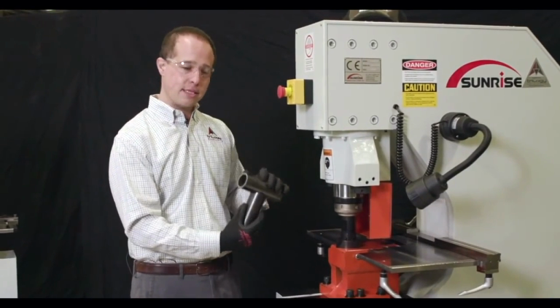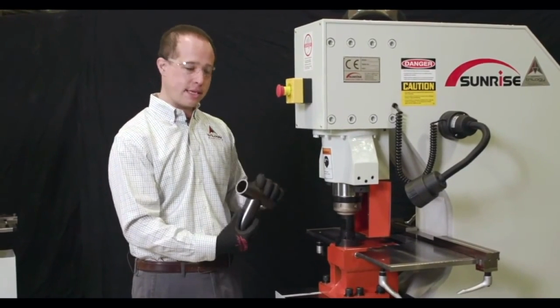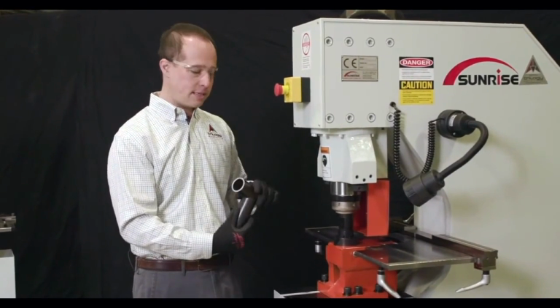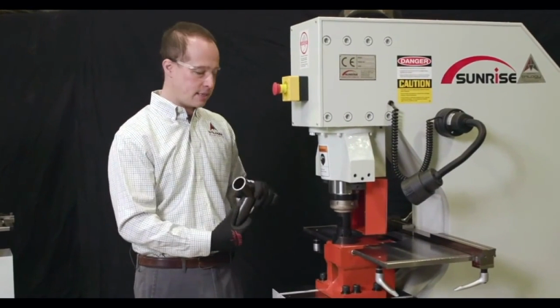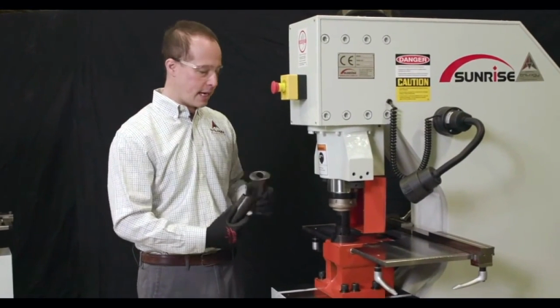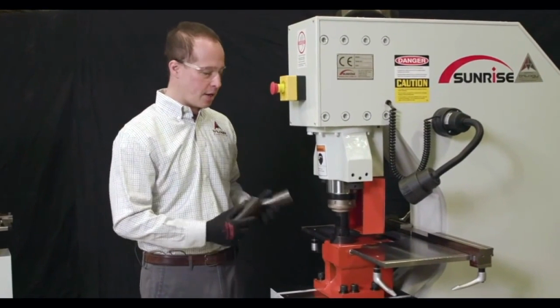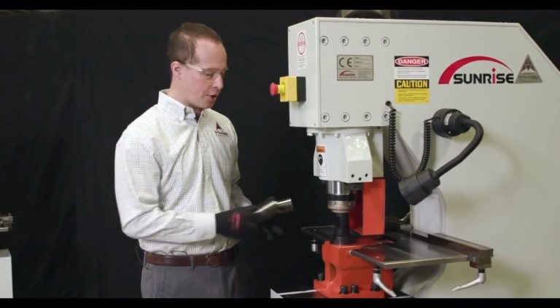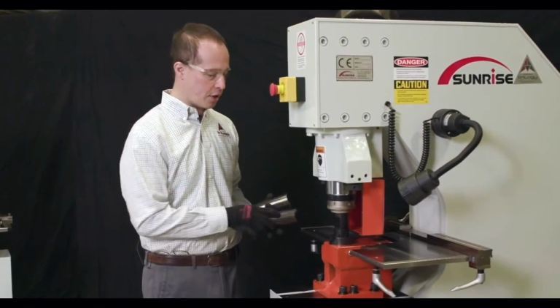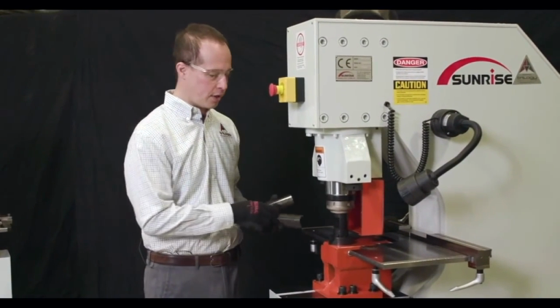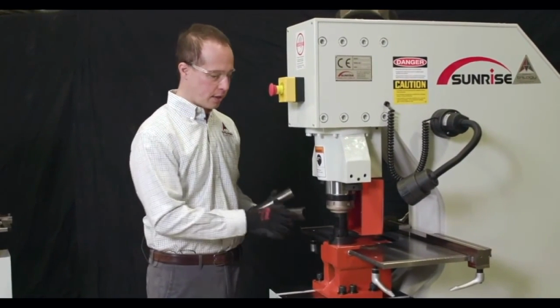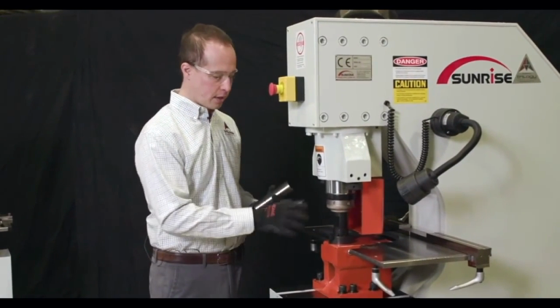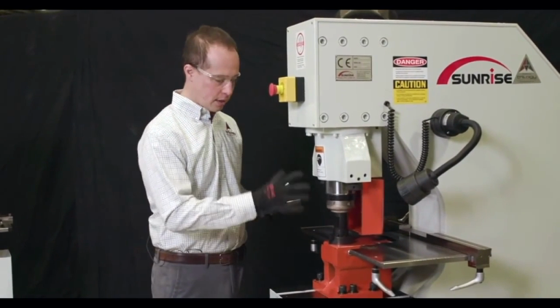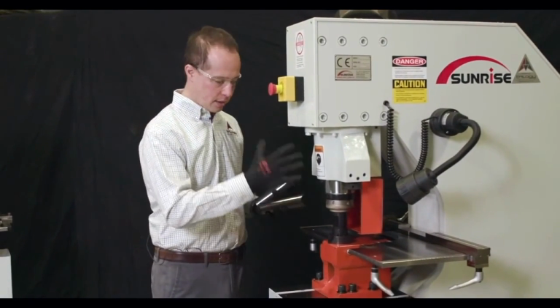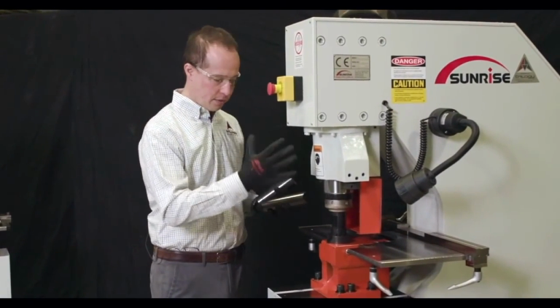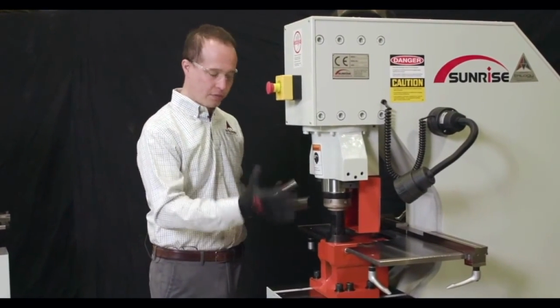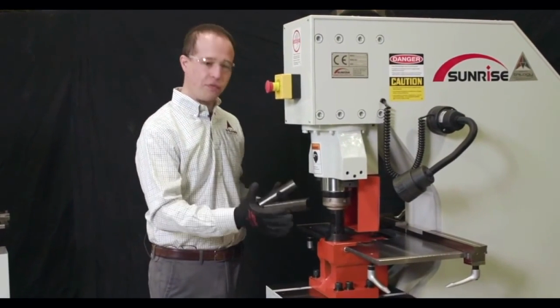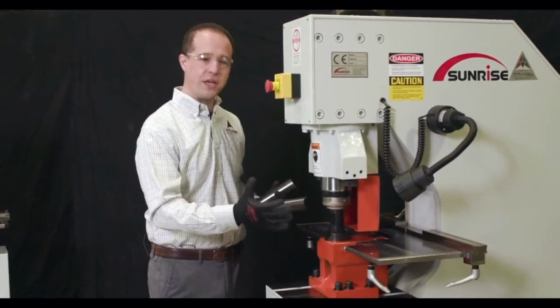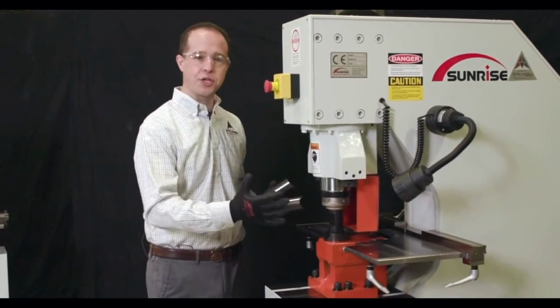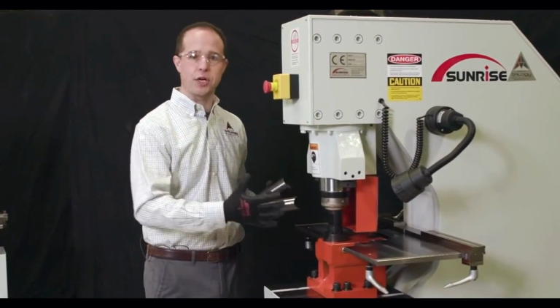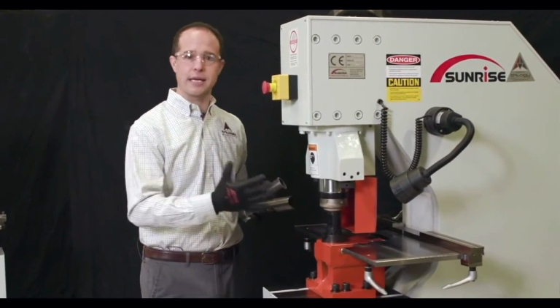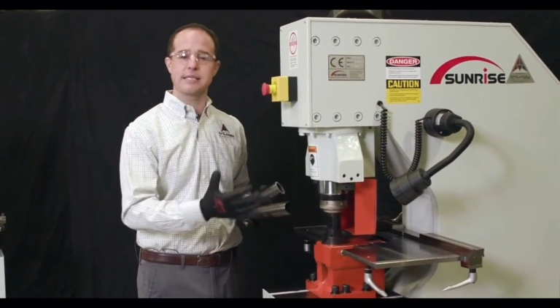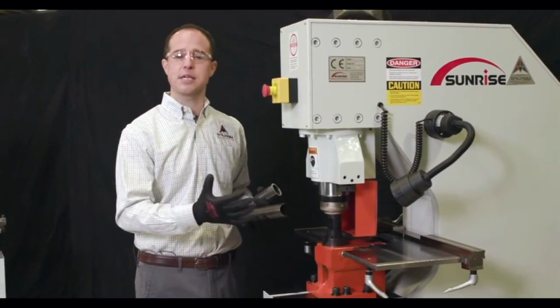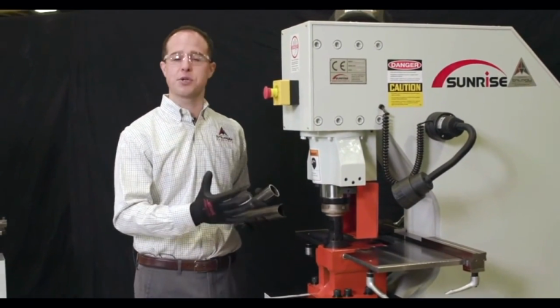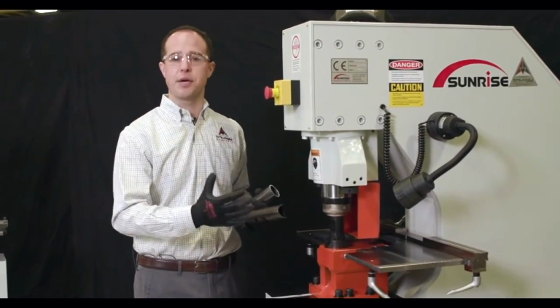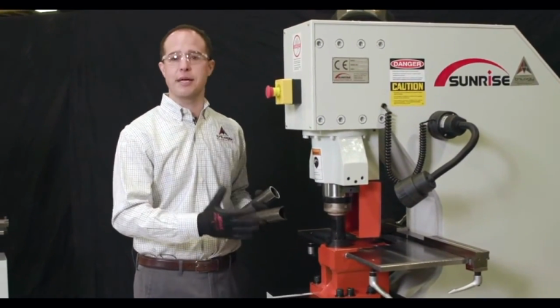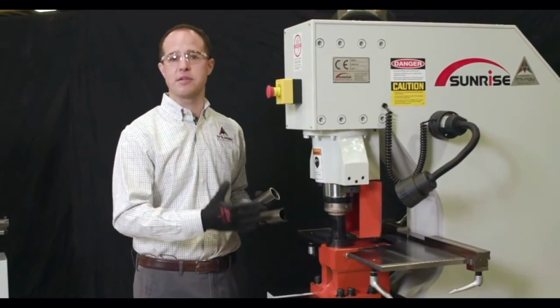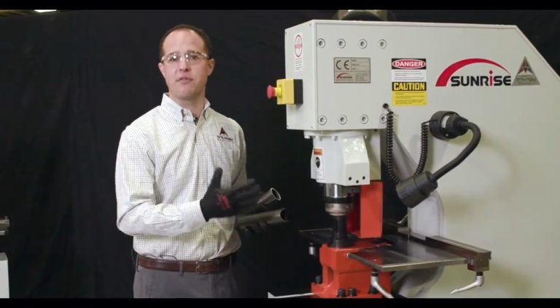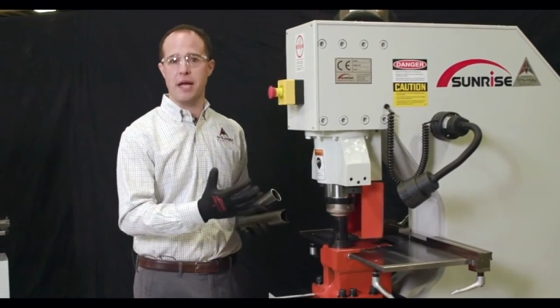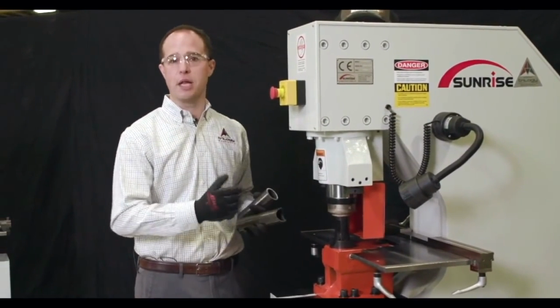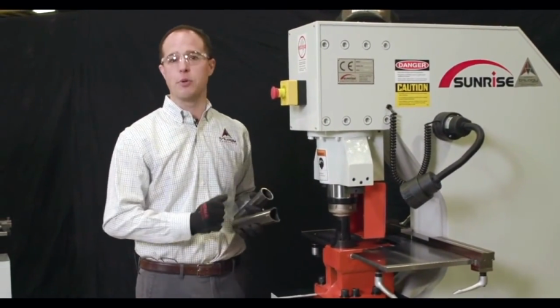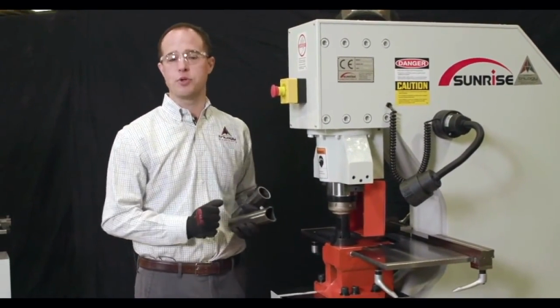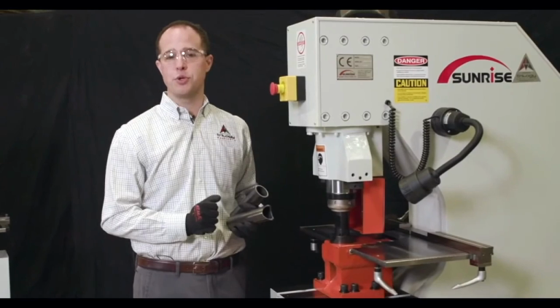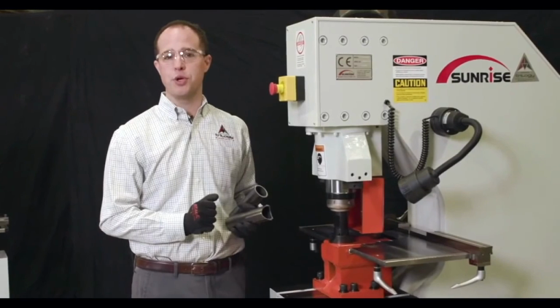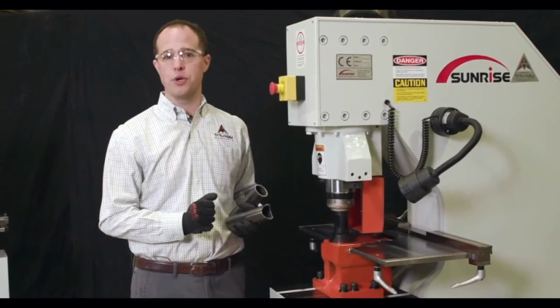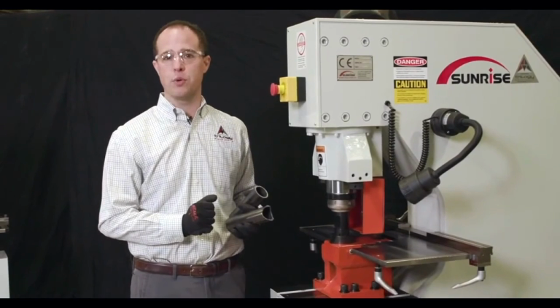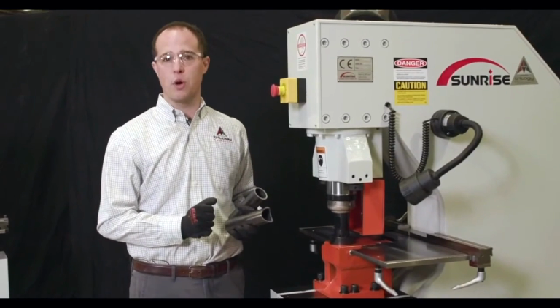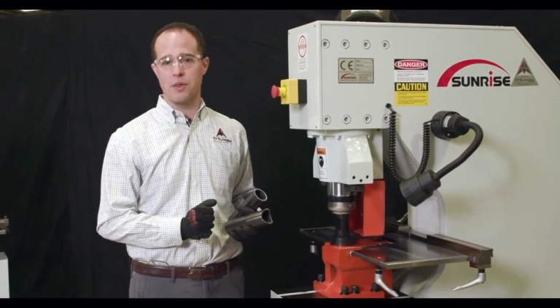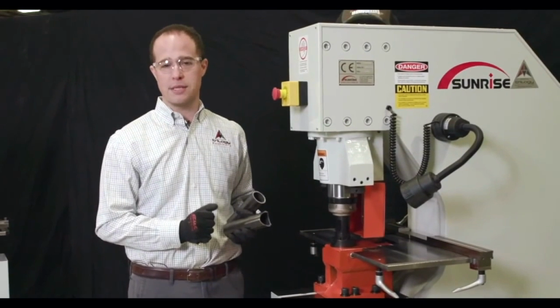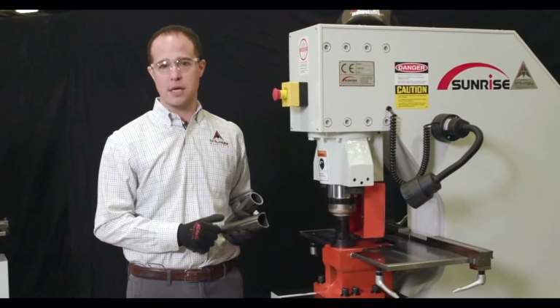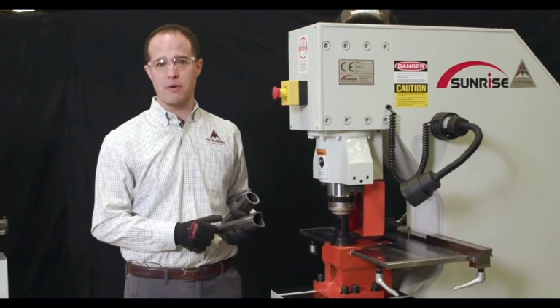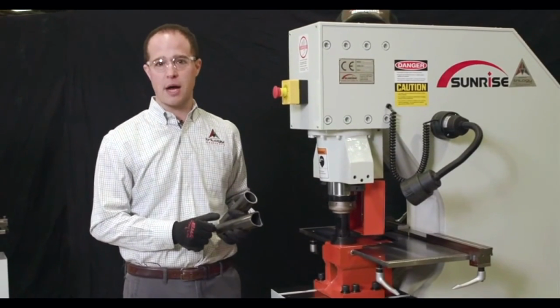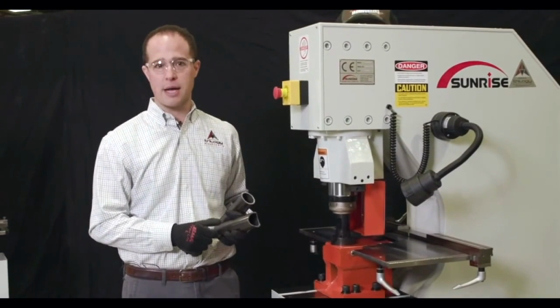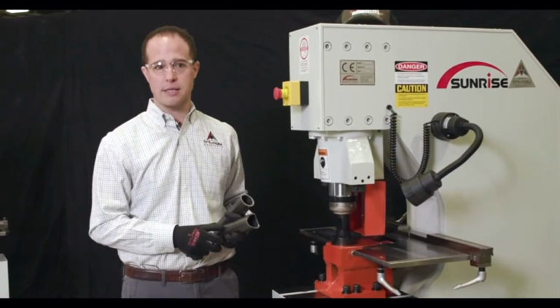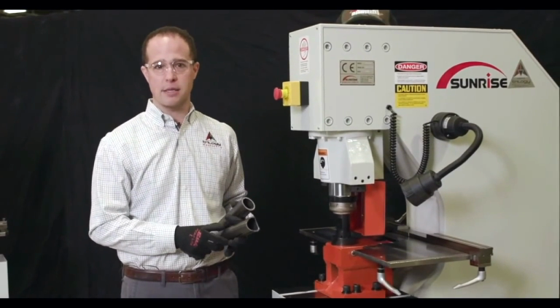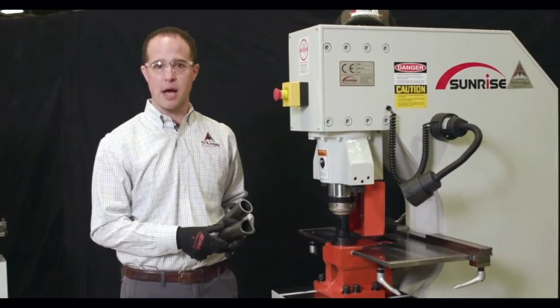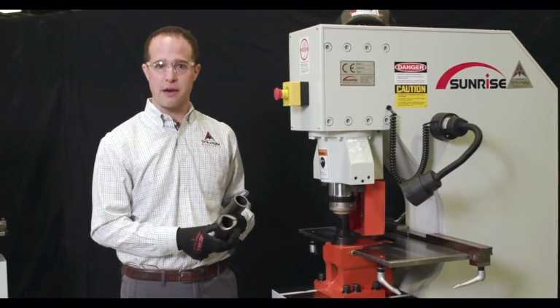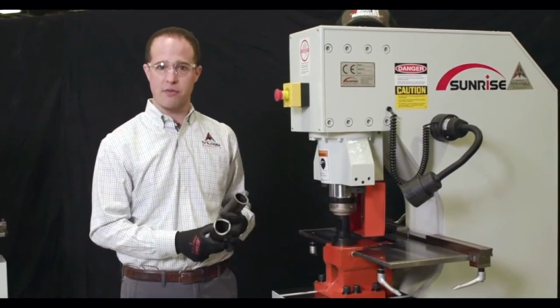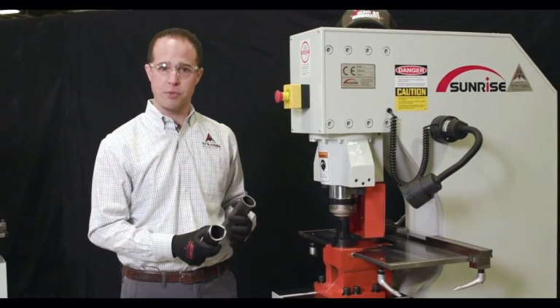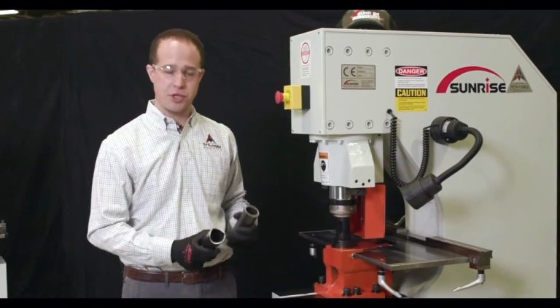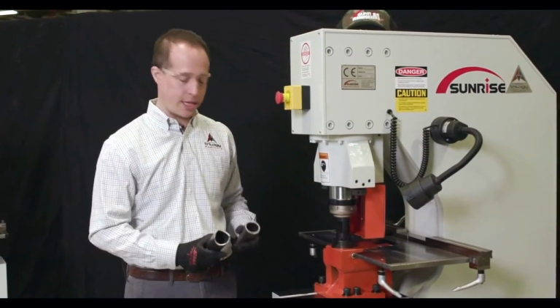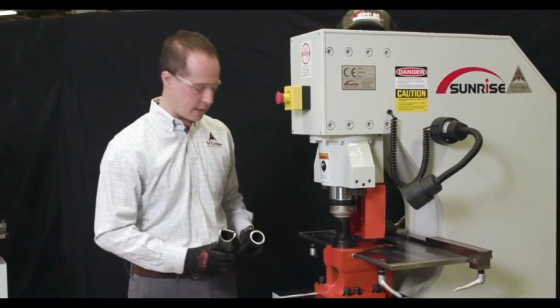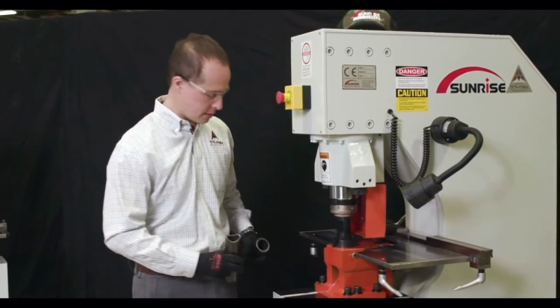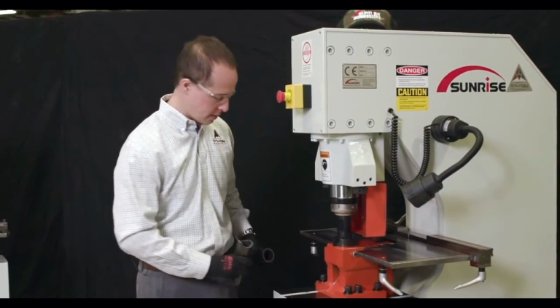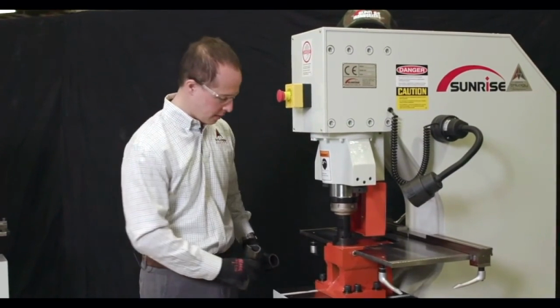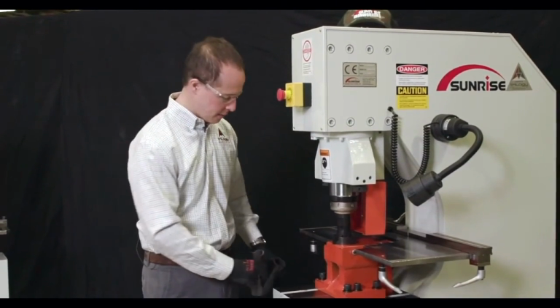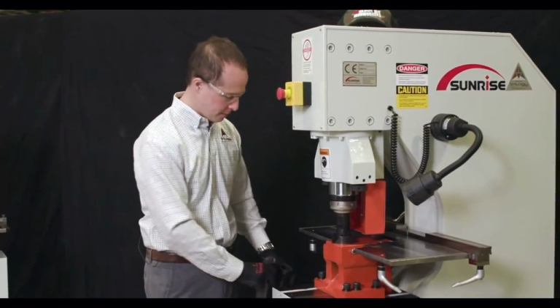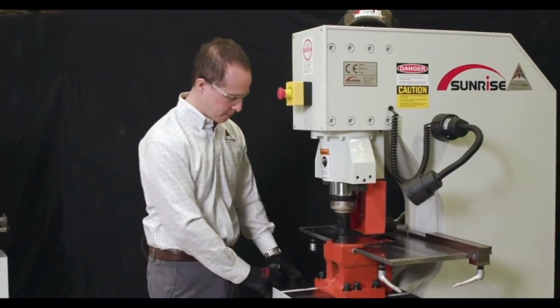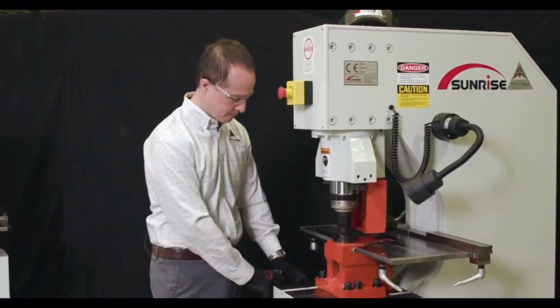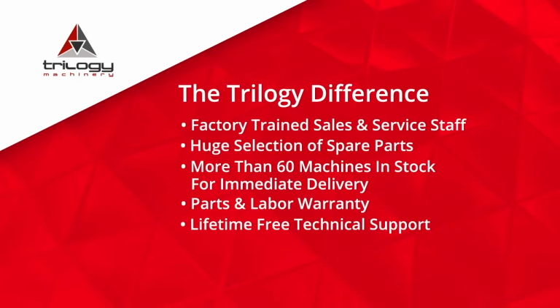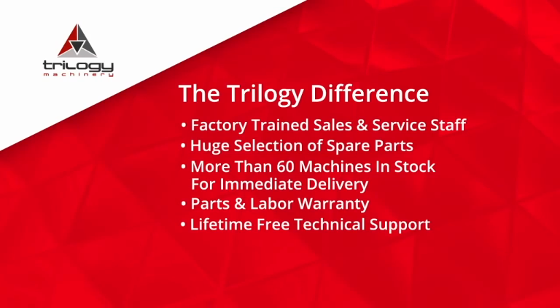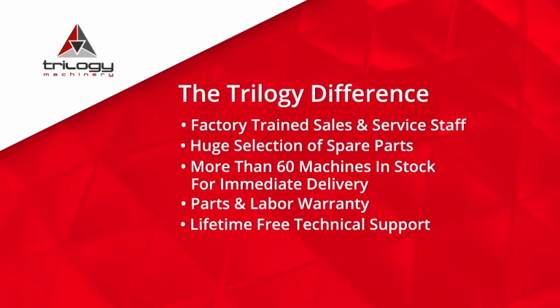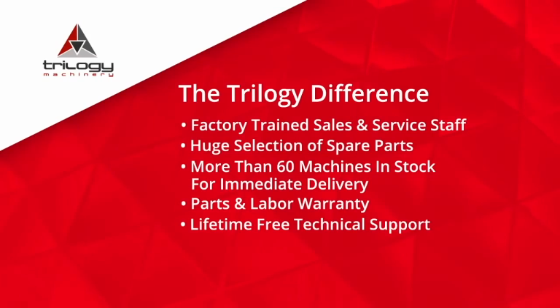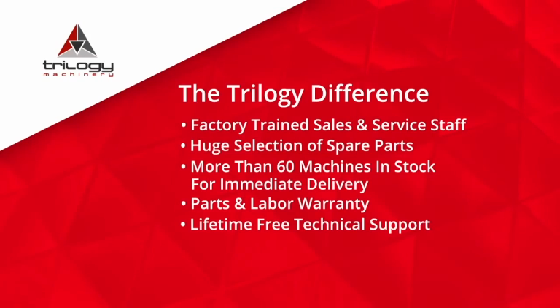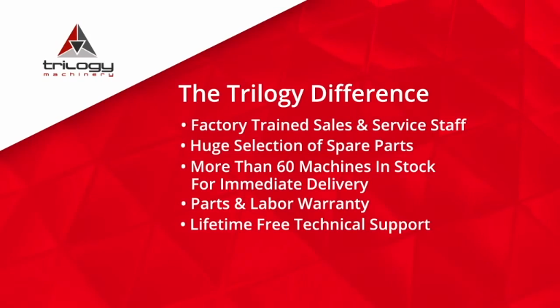This is a standard feature and accessory that's available to you on the Sunrise line of machines.